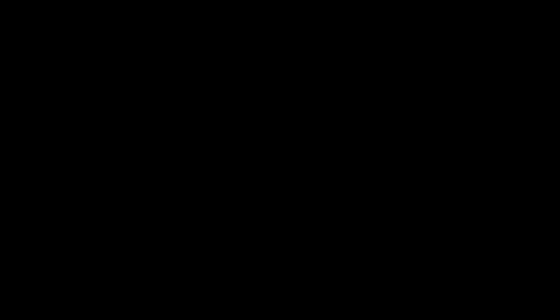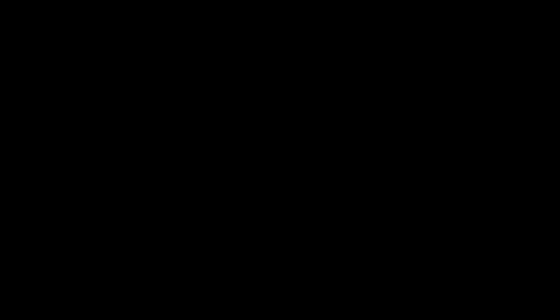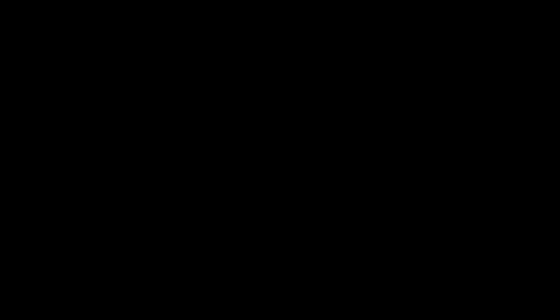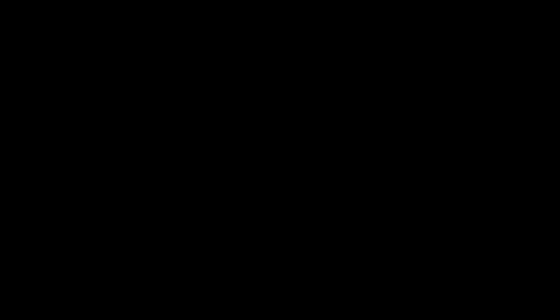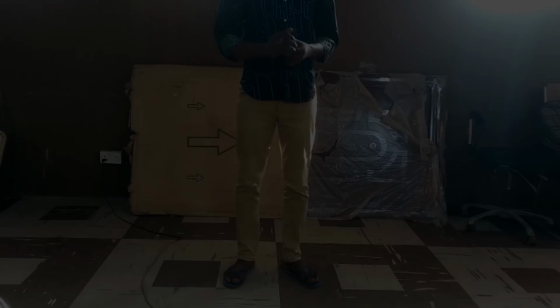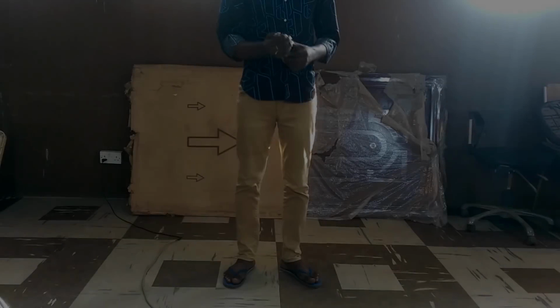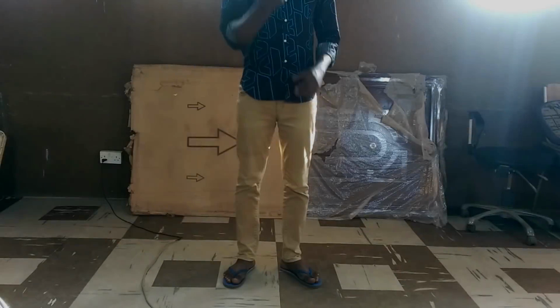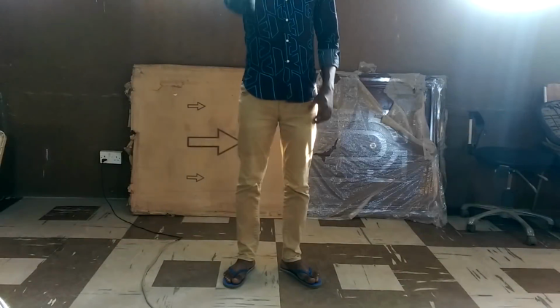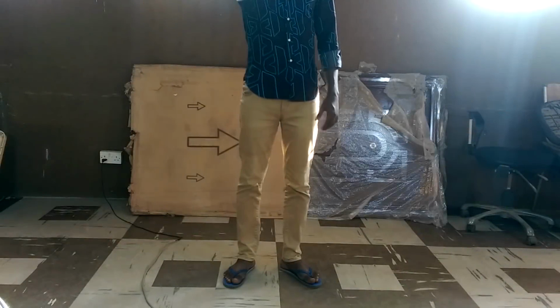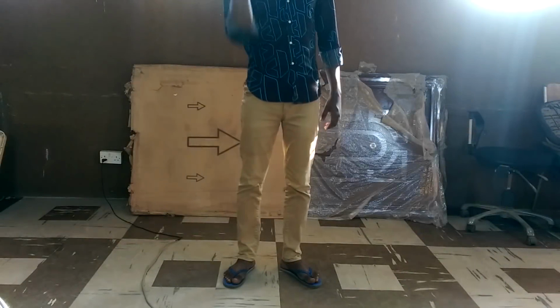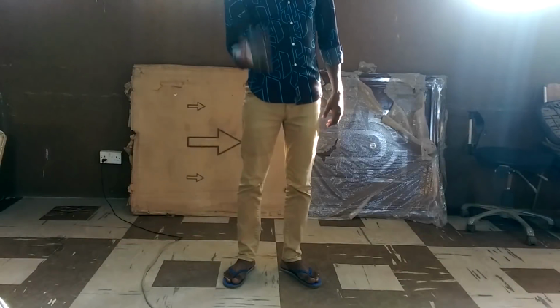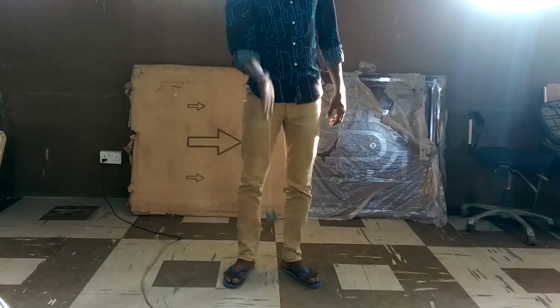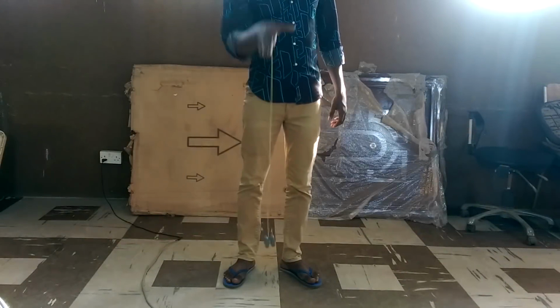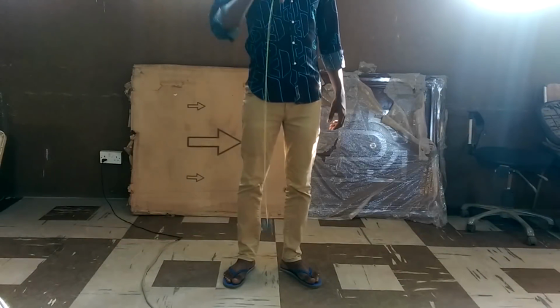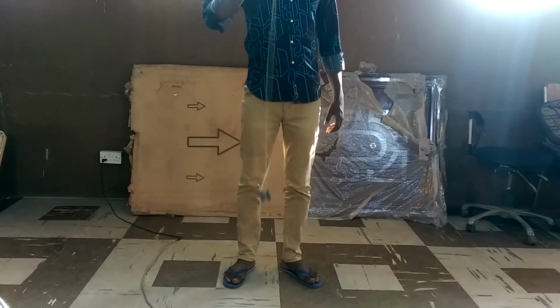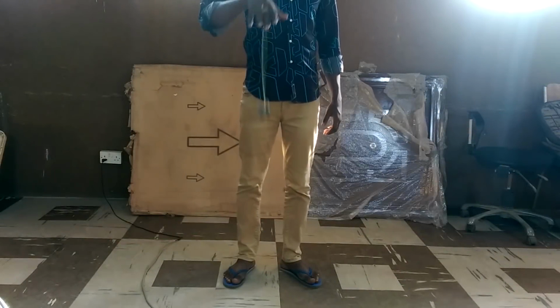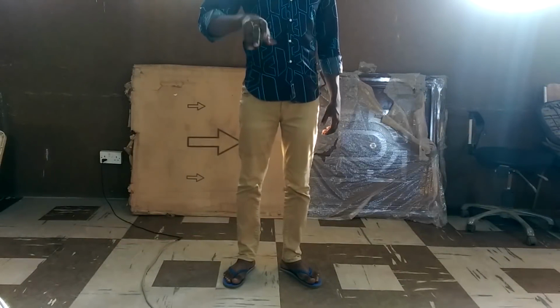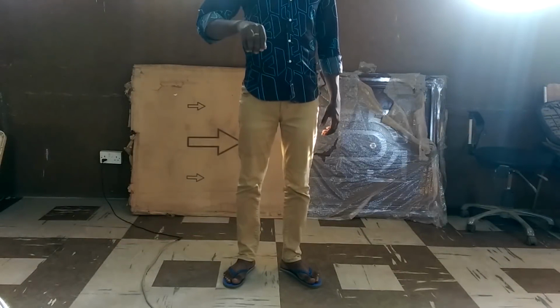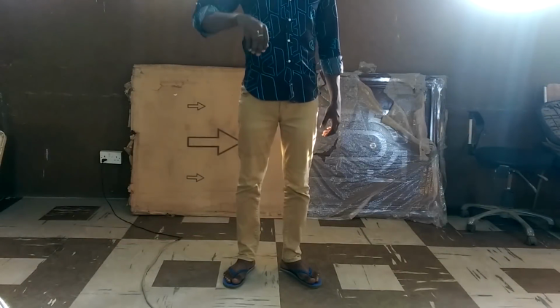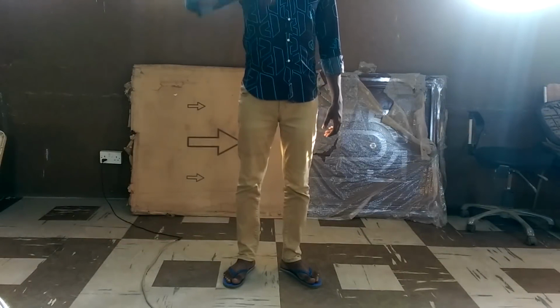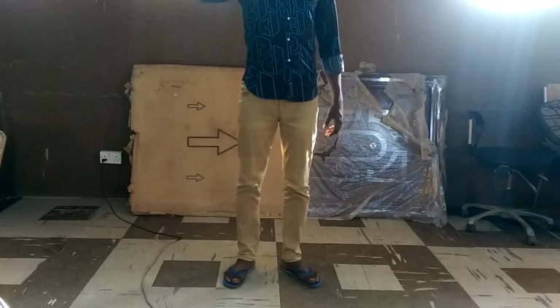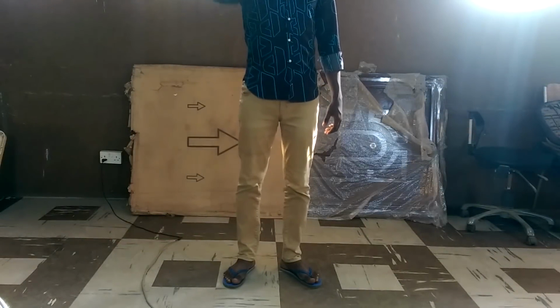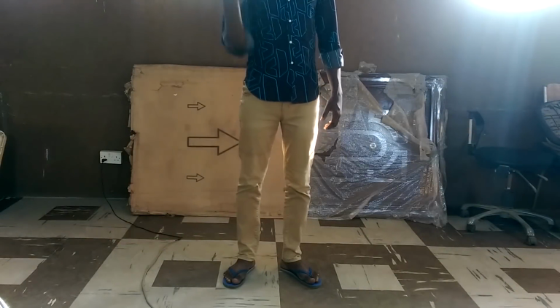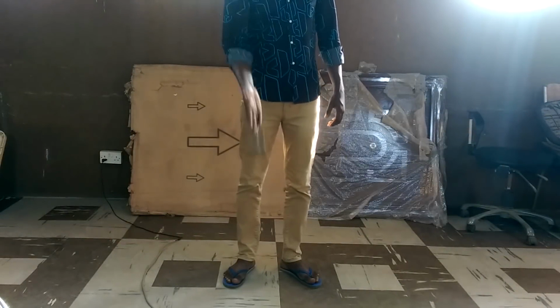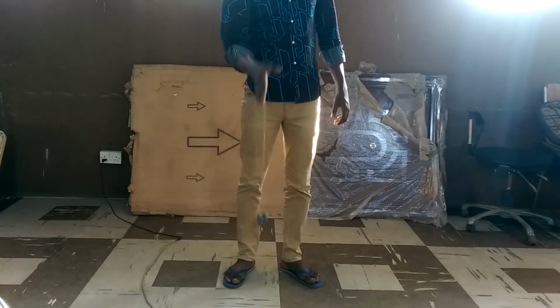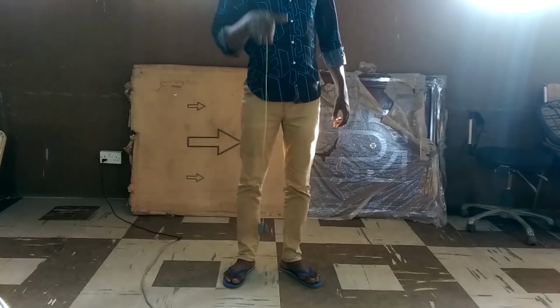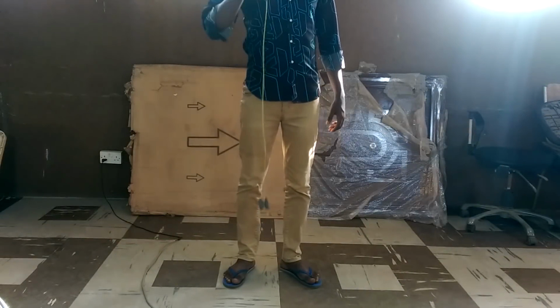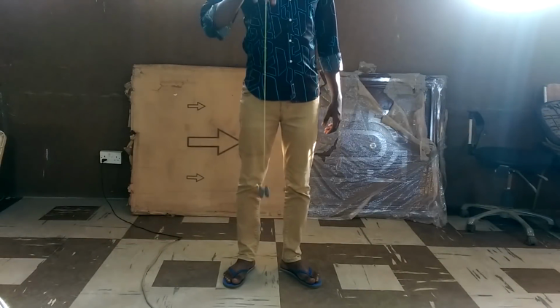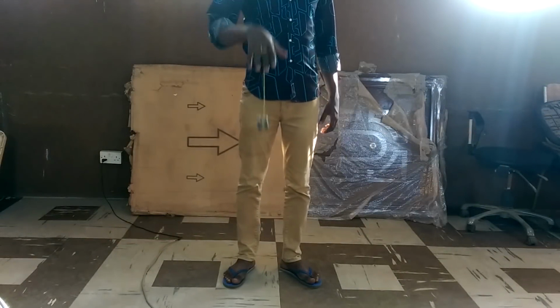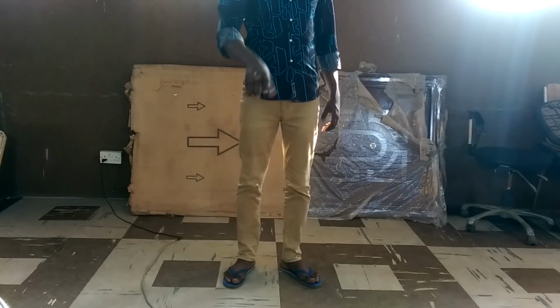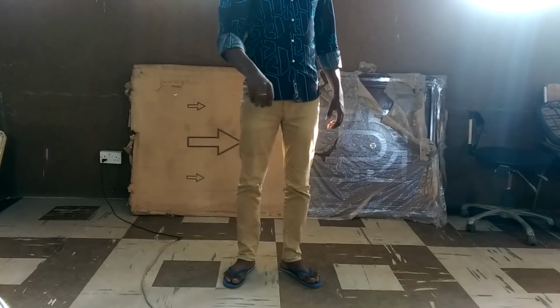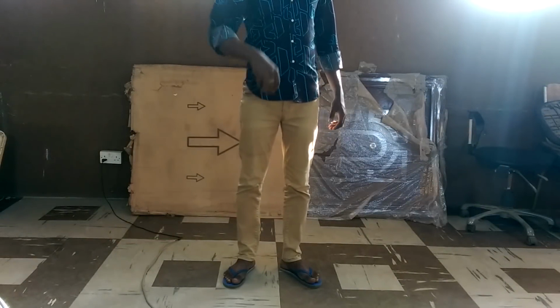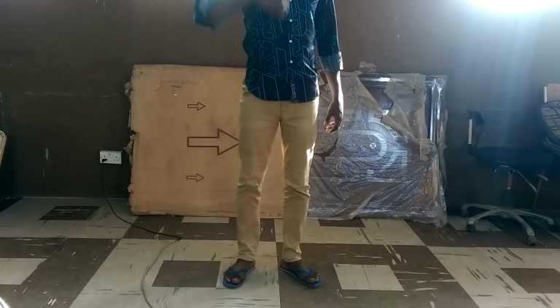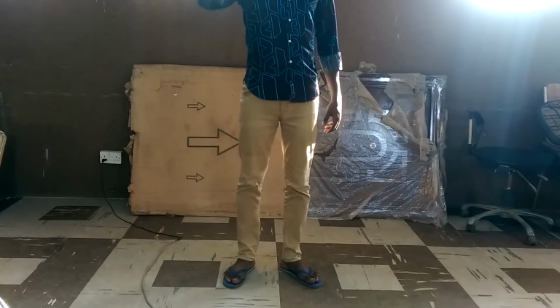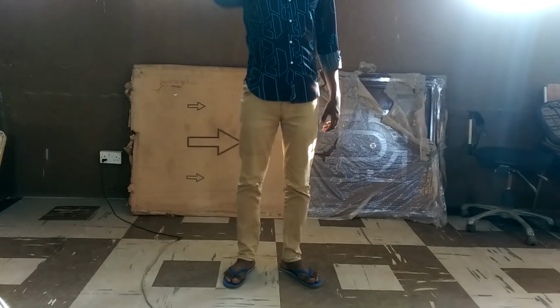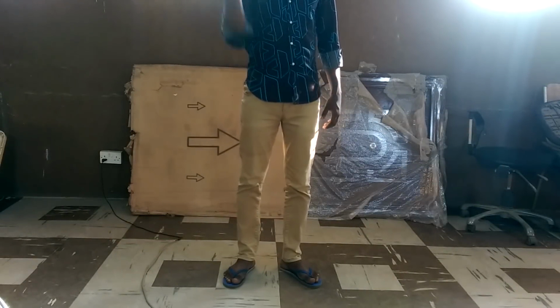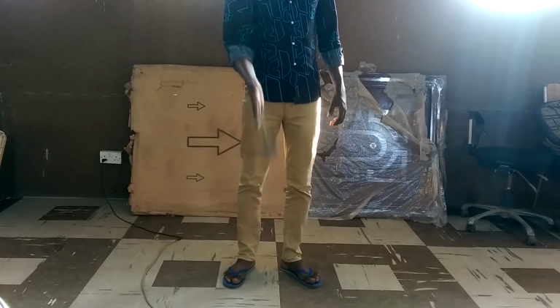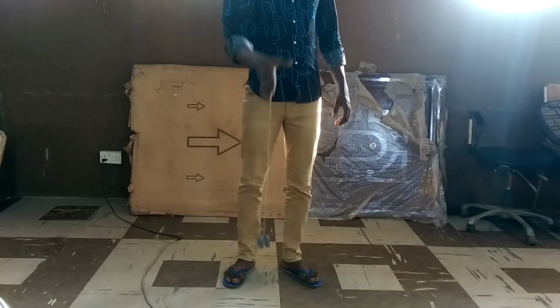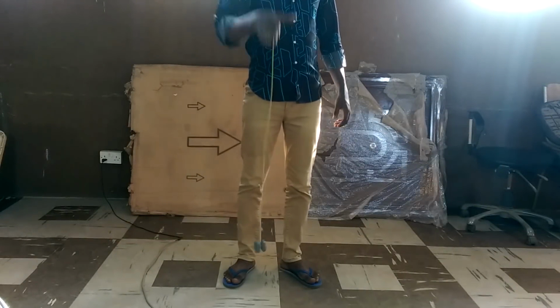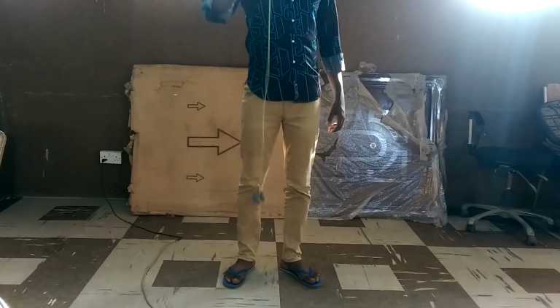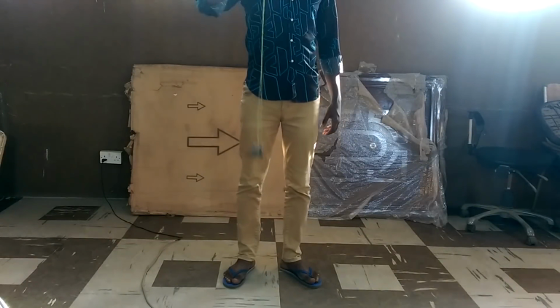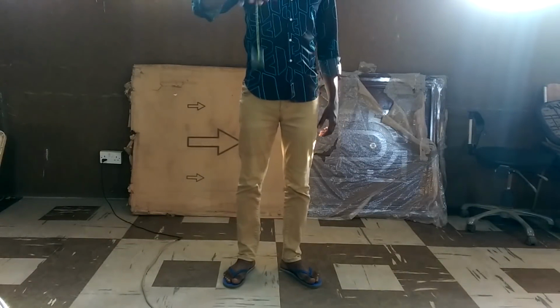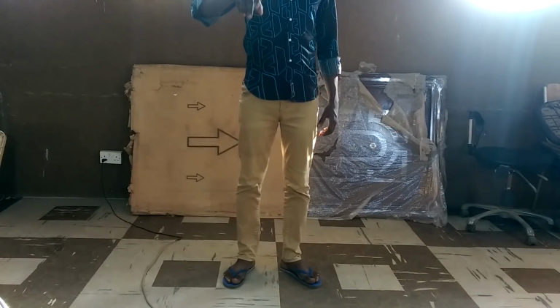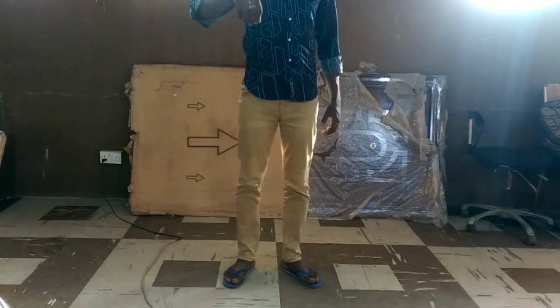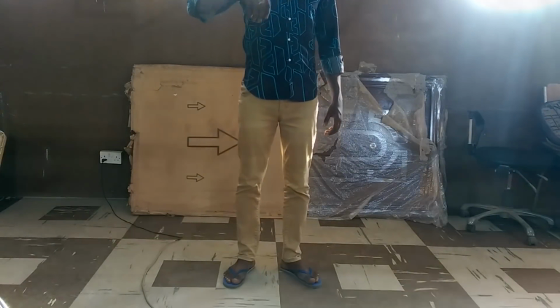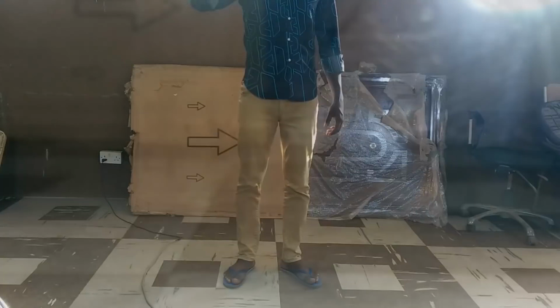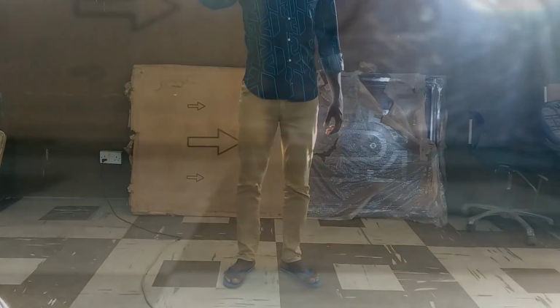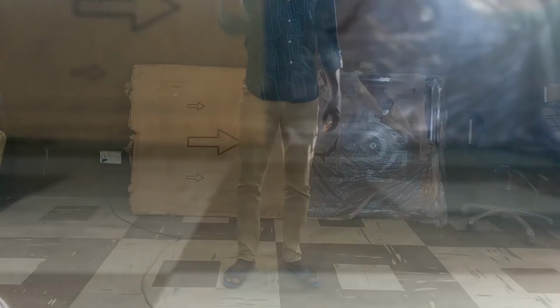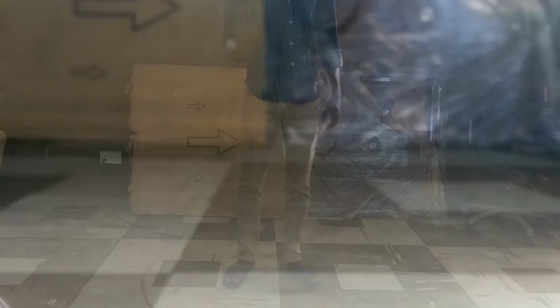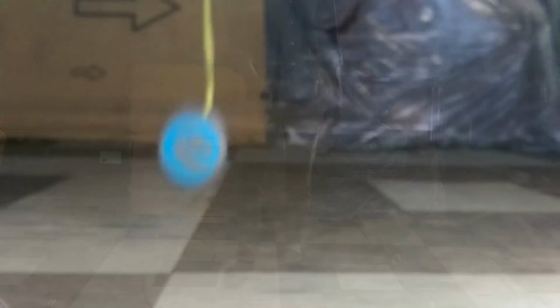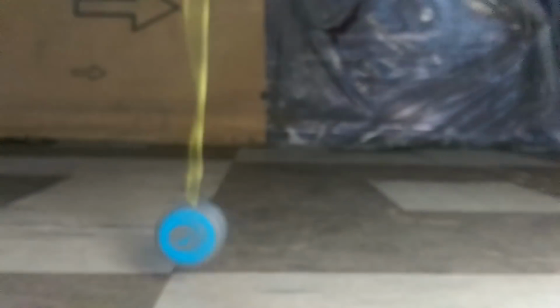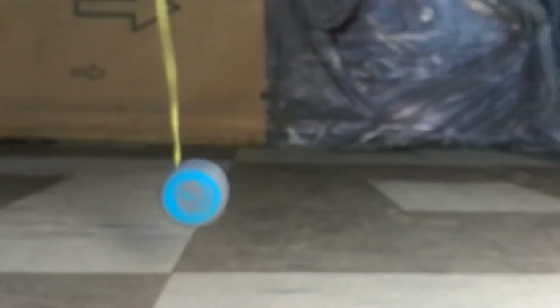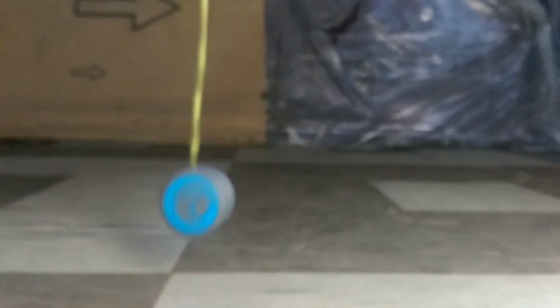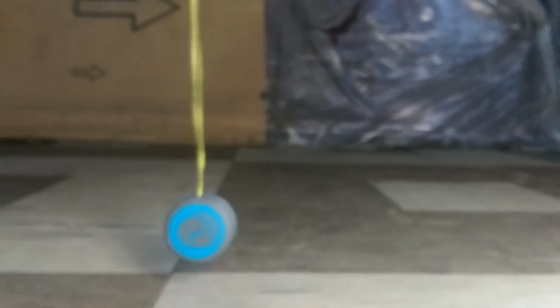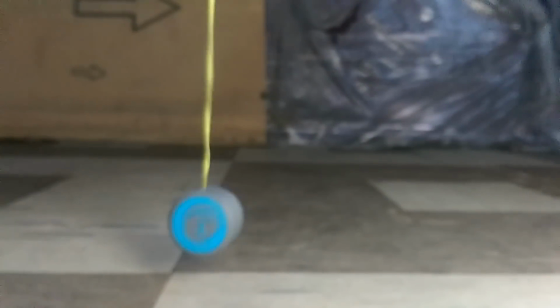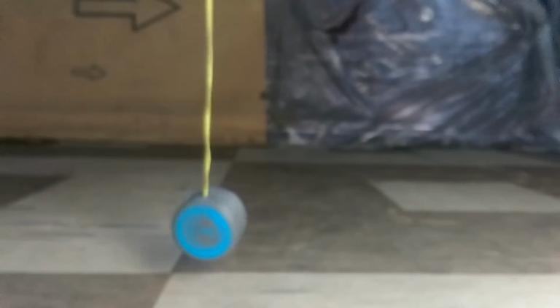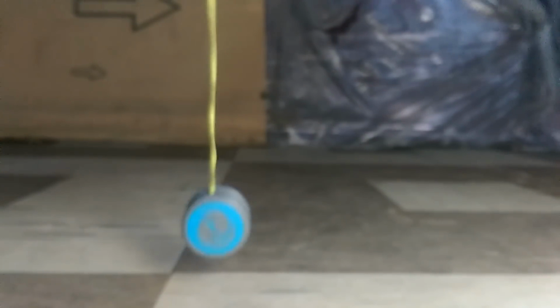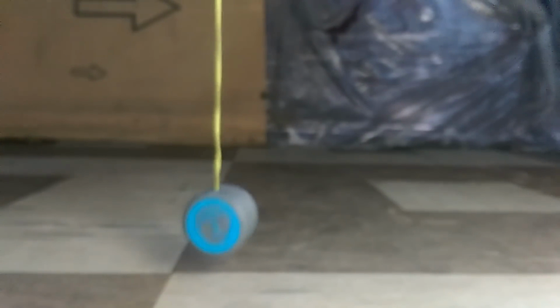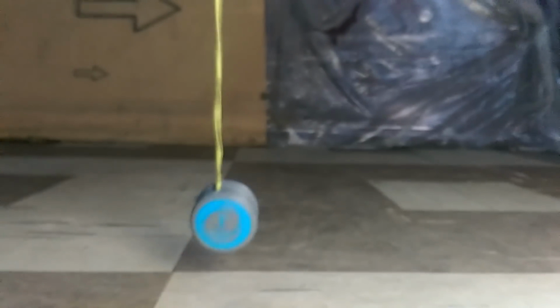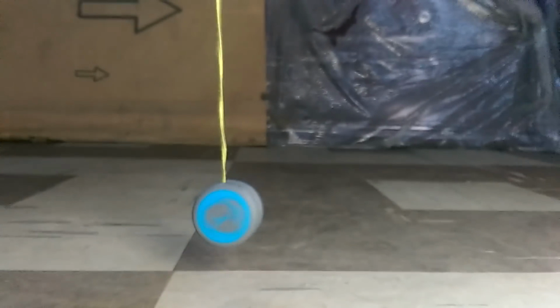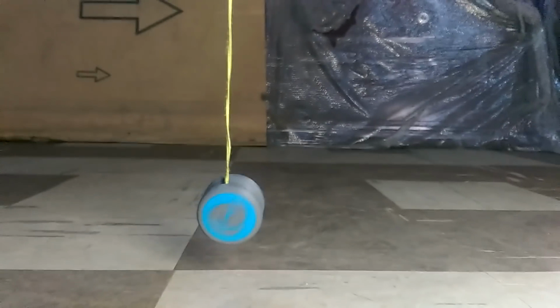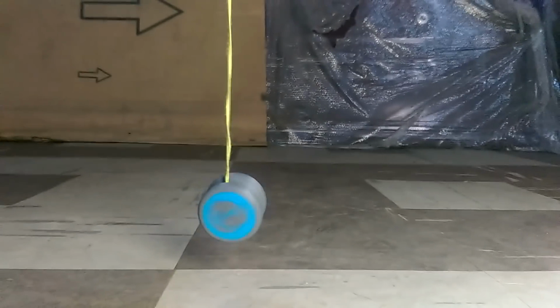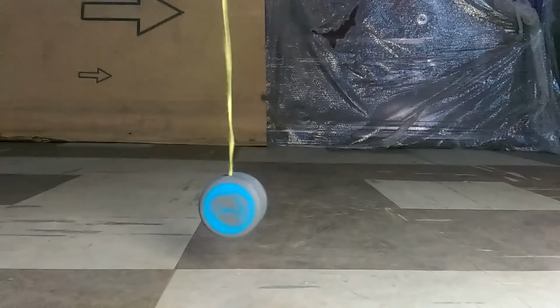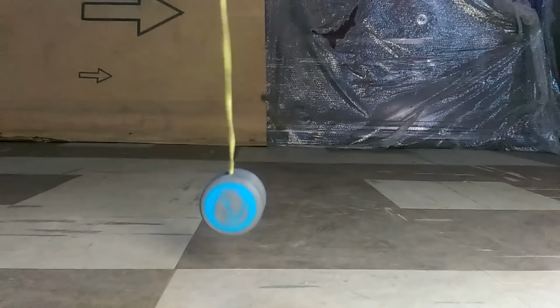Hello friends, welcome to the channel. In this video, I'm going to show you how I made this really fun 3D printed yoyo.